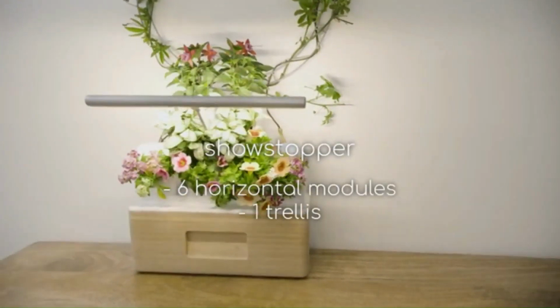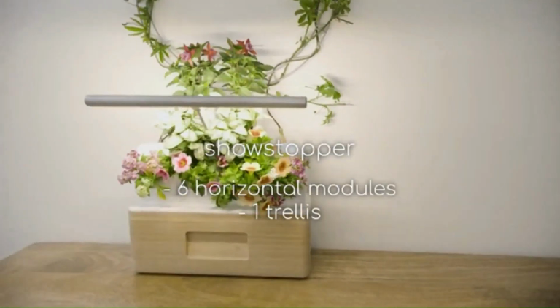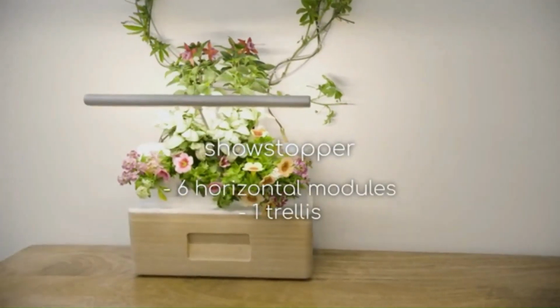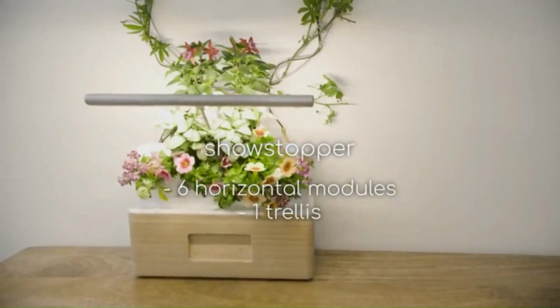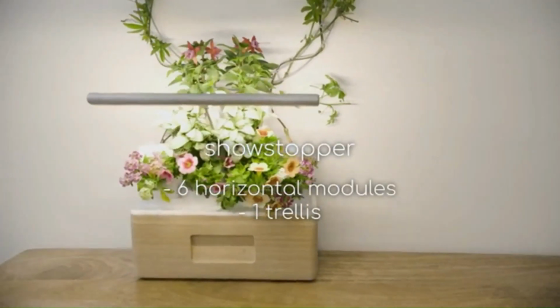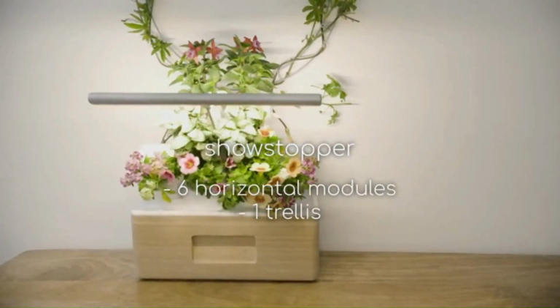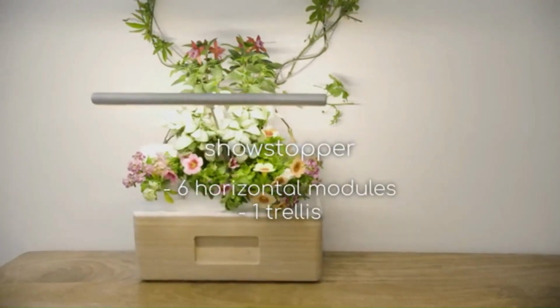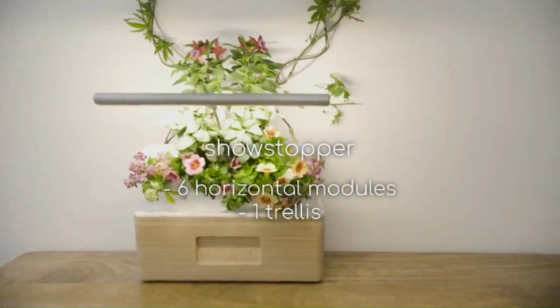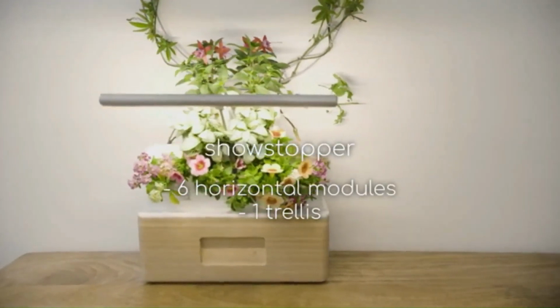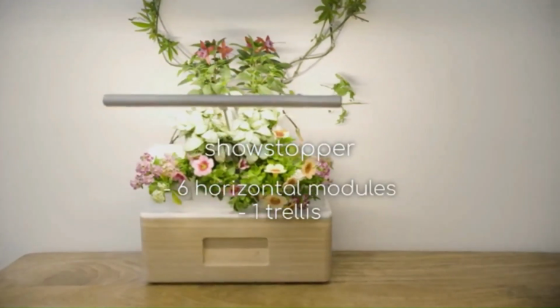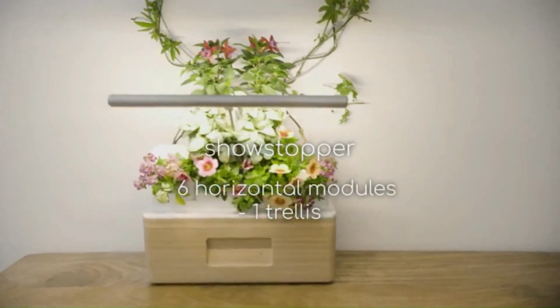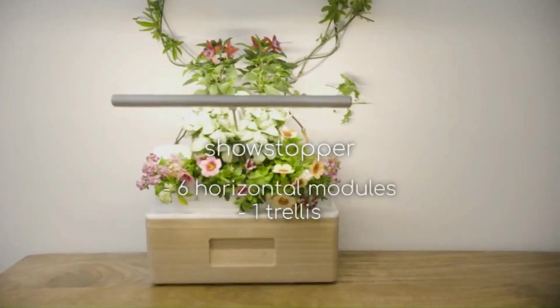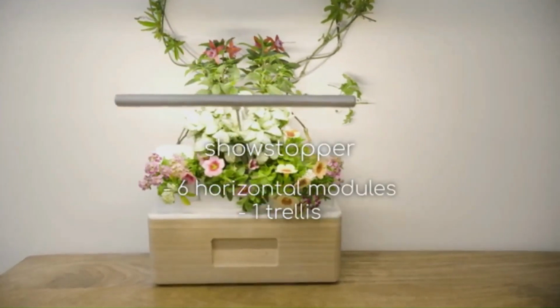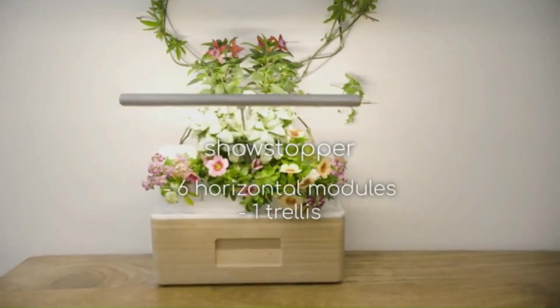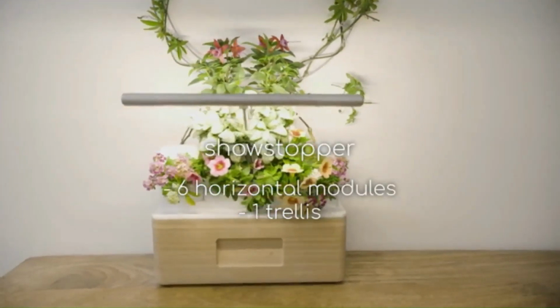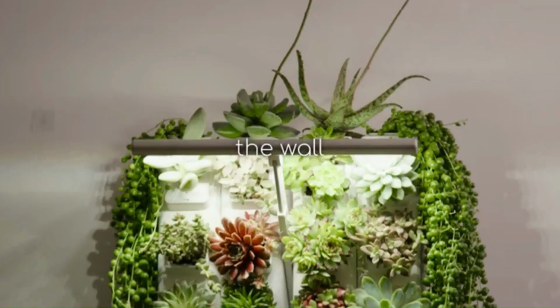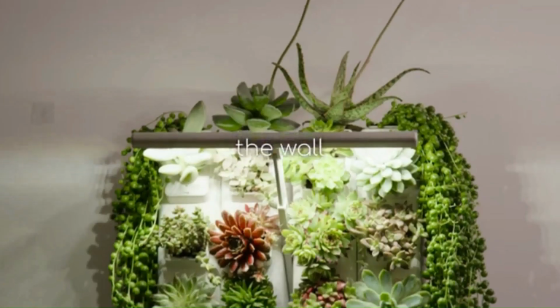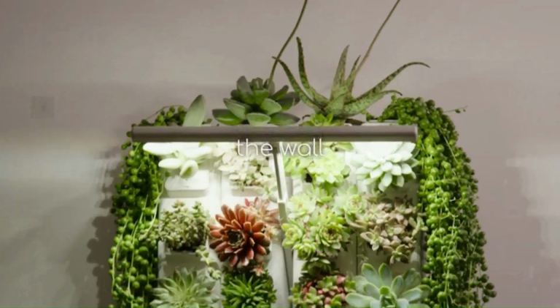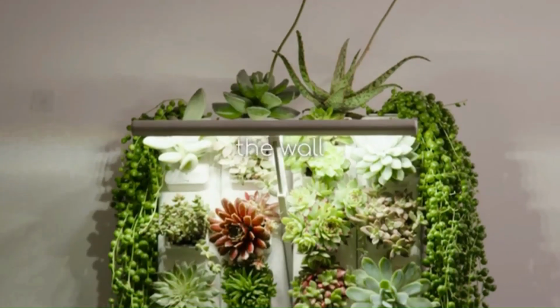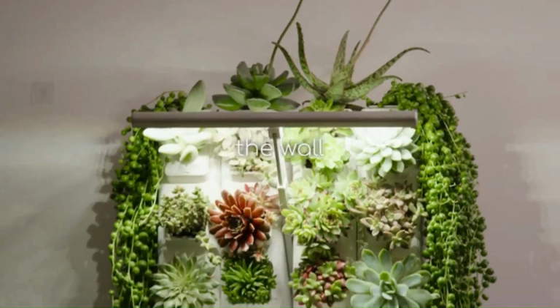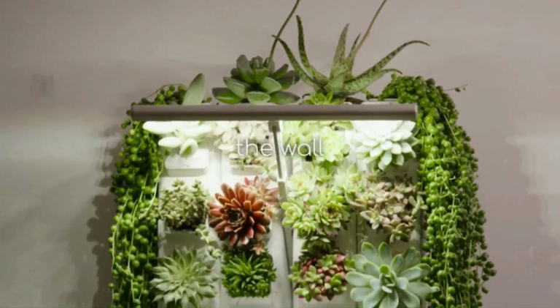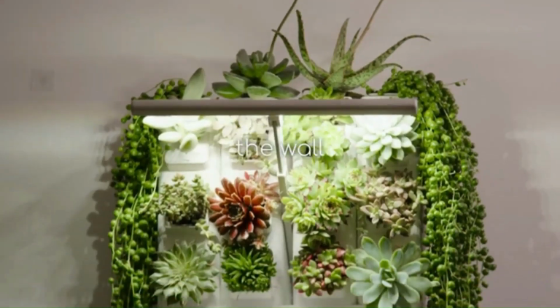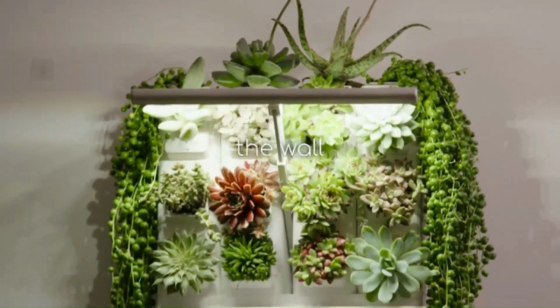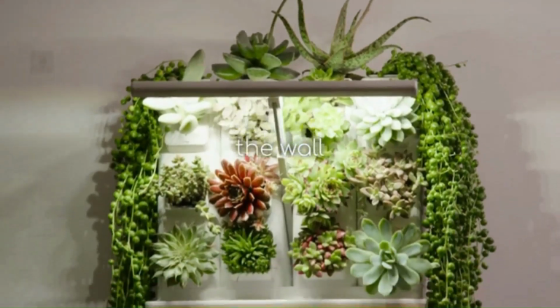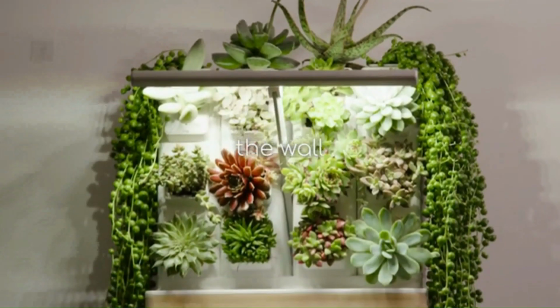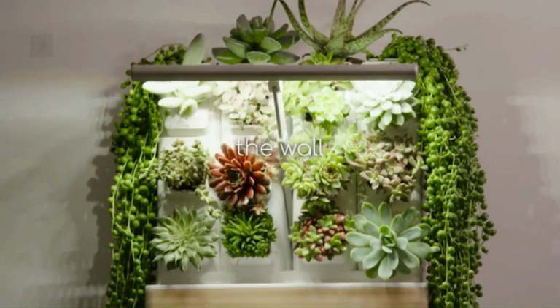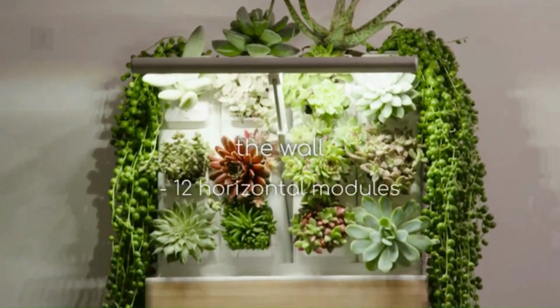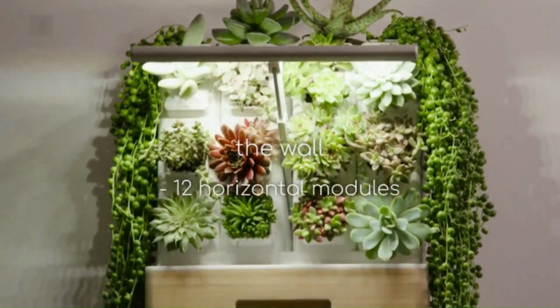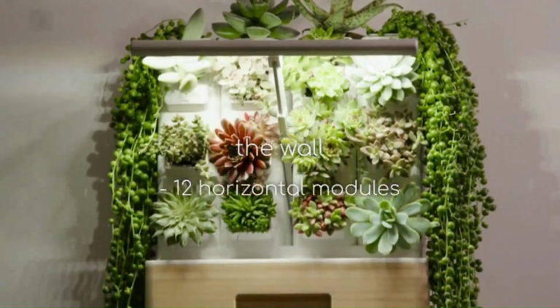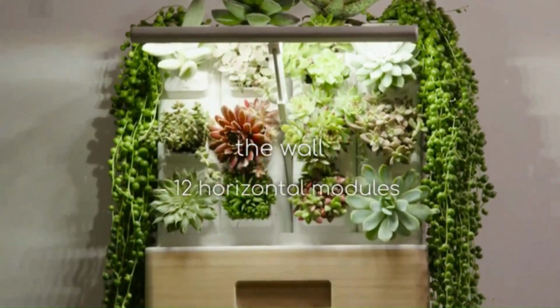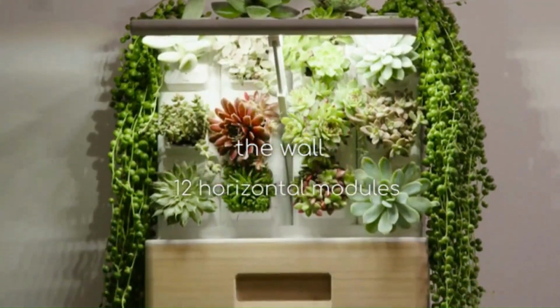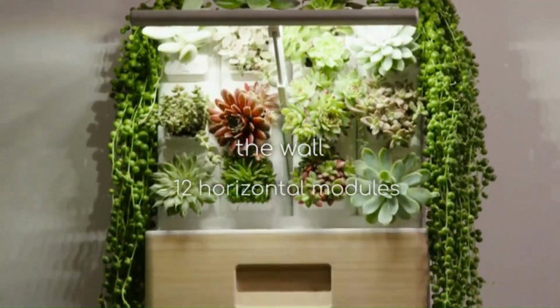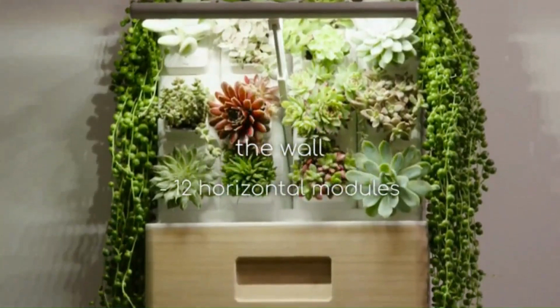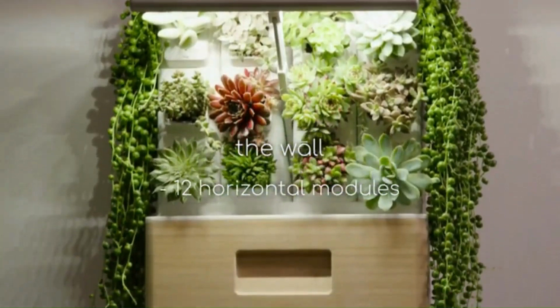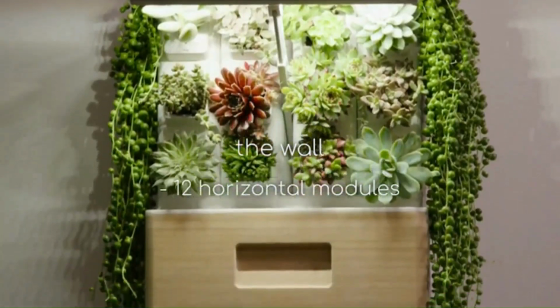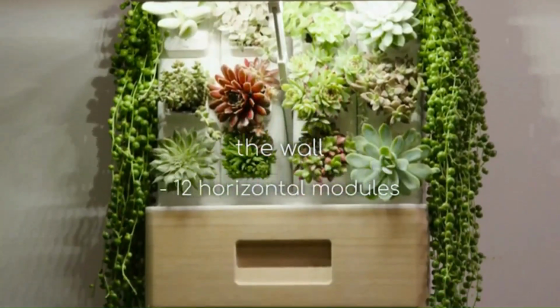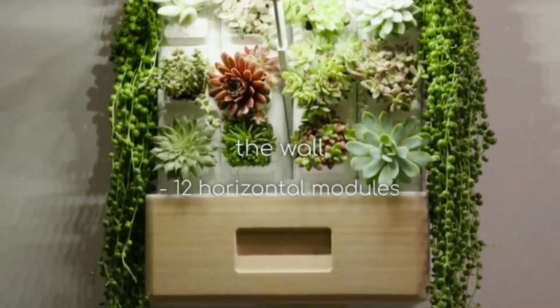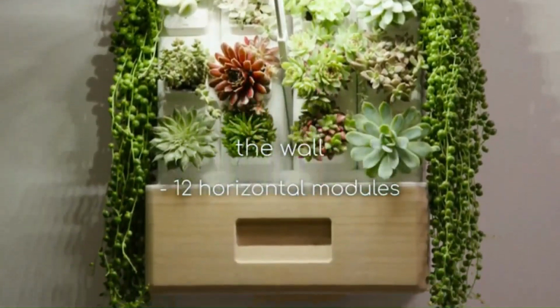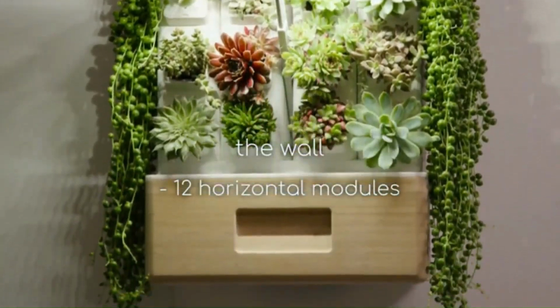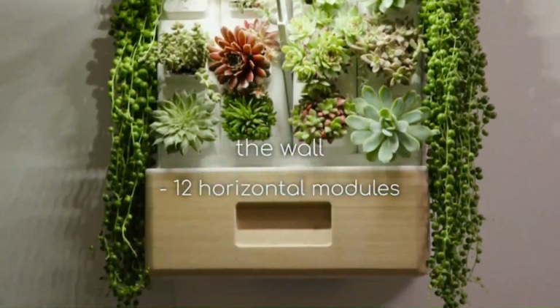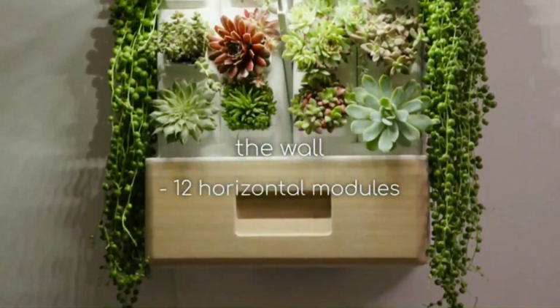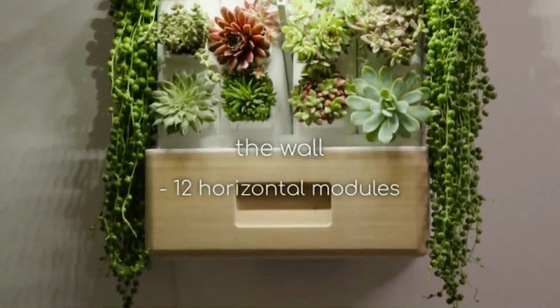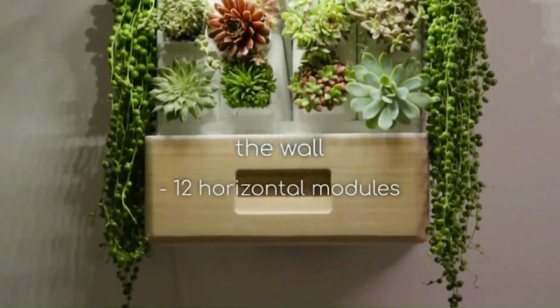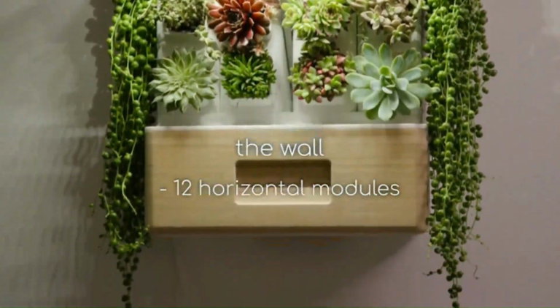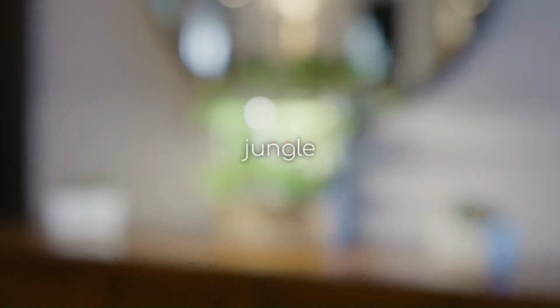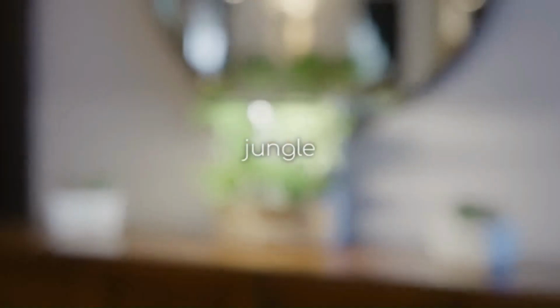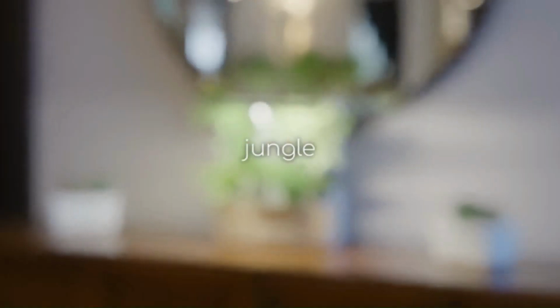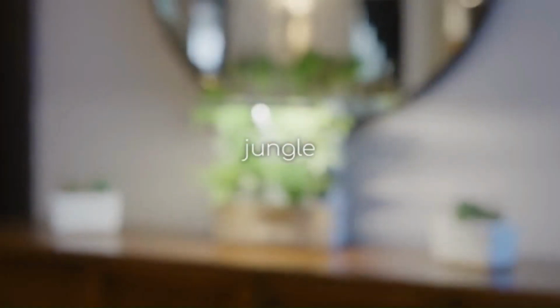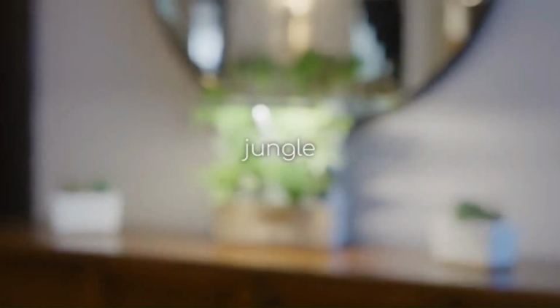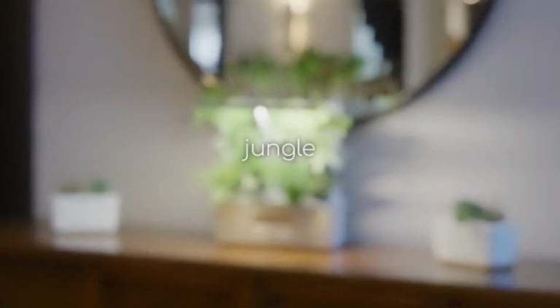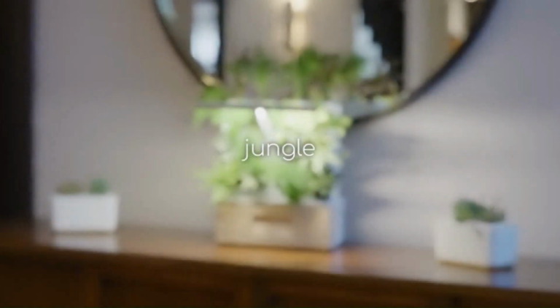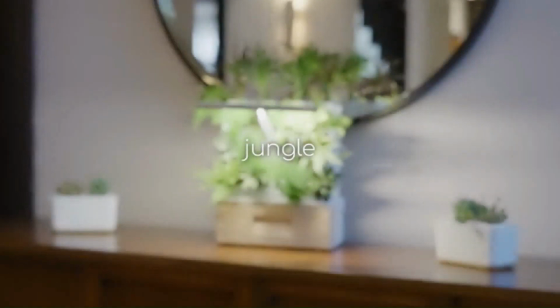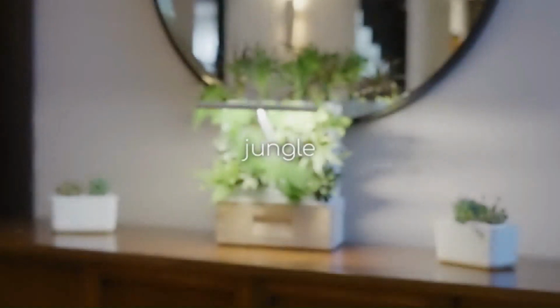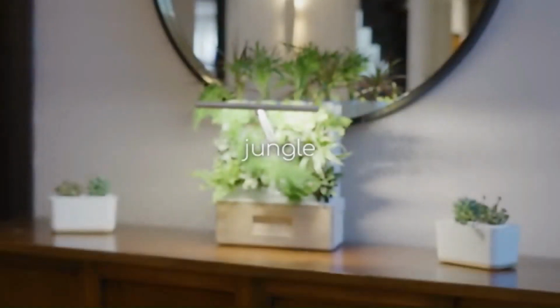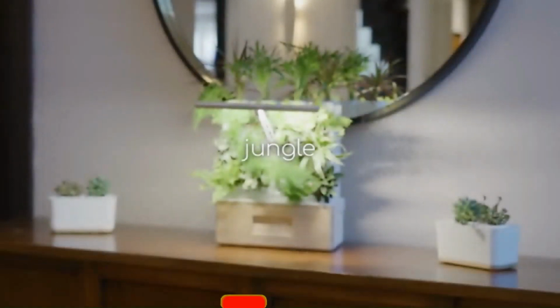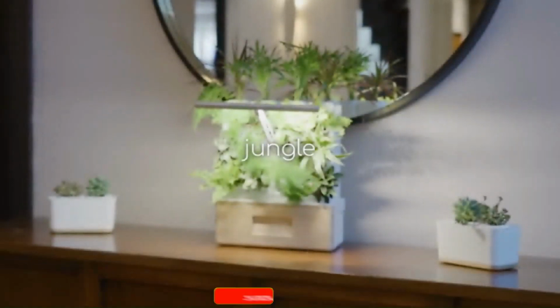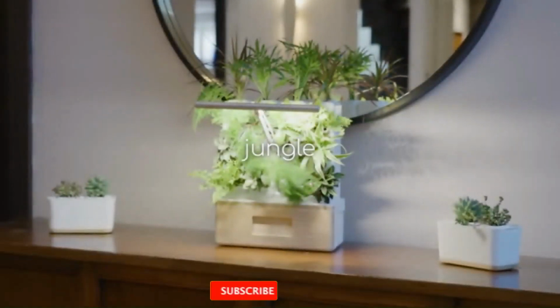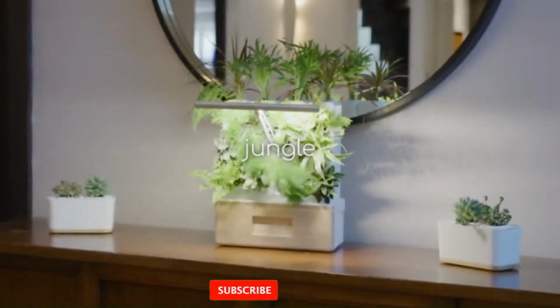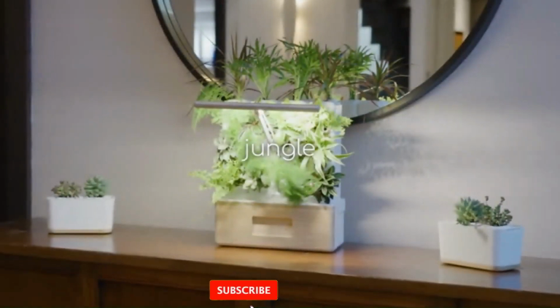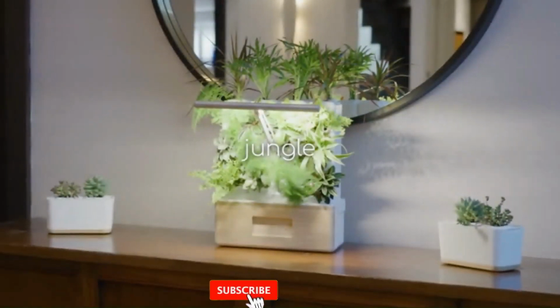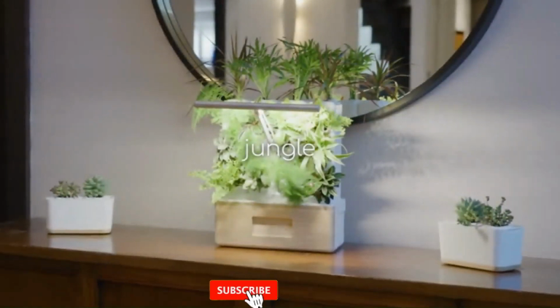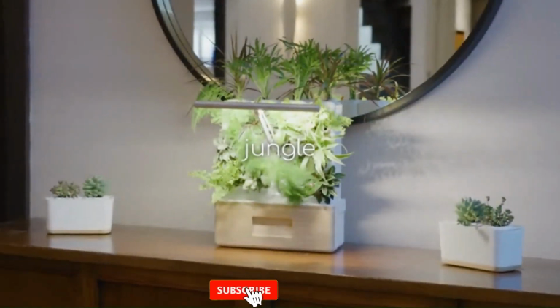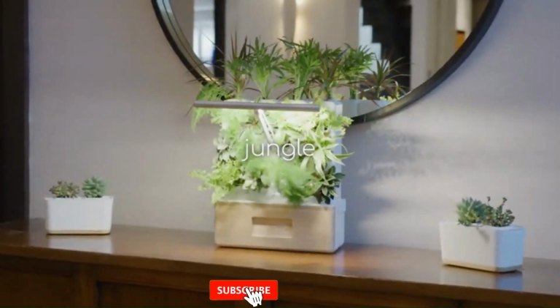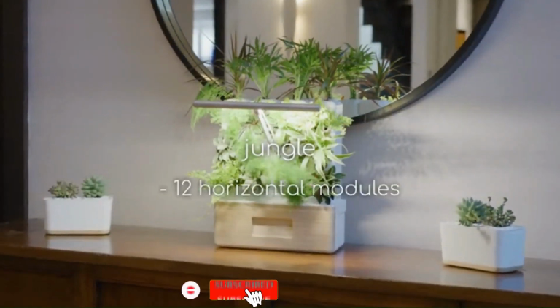Totem is not just functional — it's also stylish. The sleek, modern design looks great in any home.